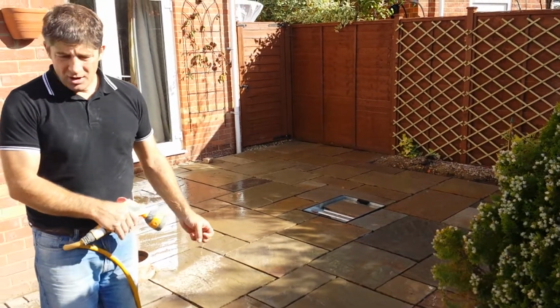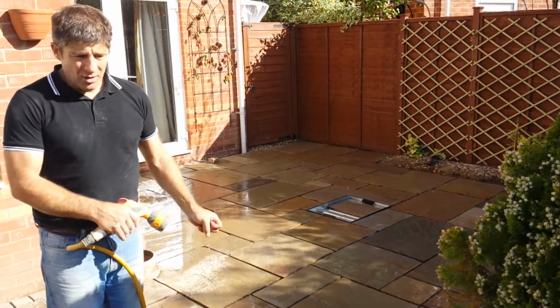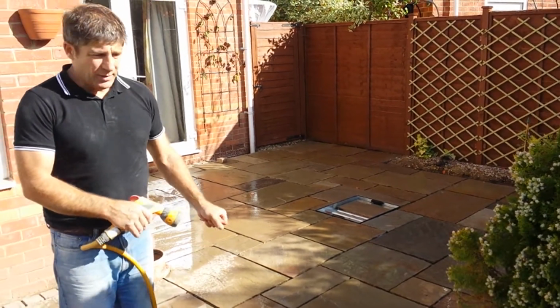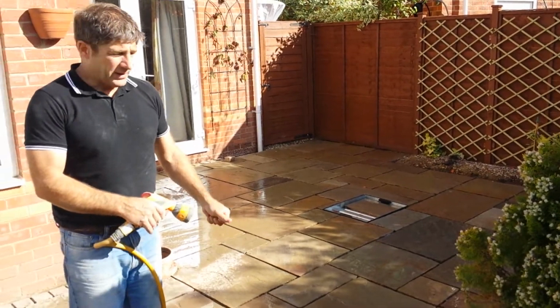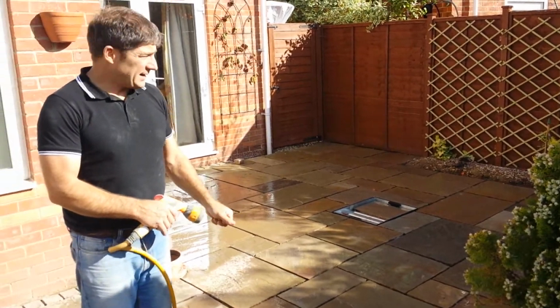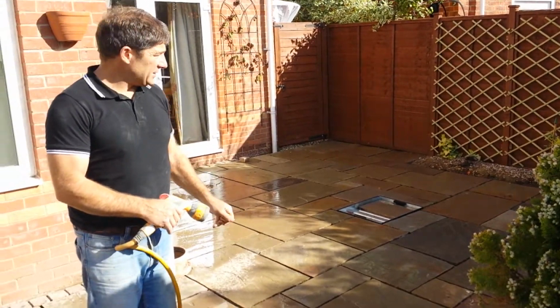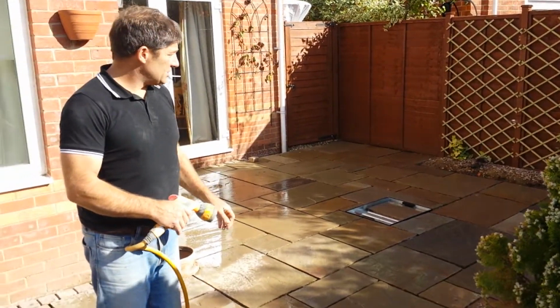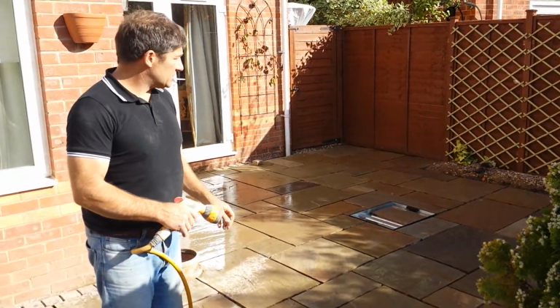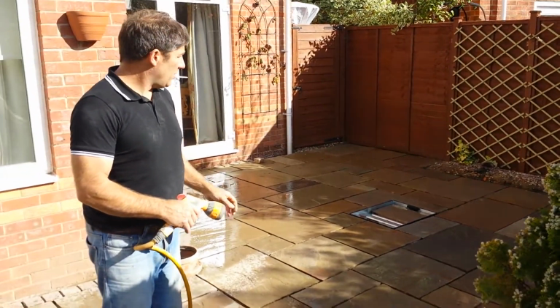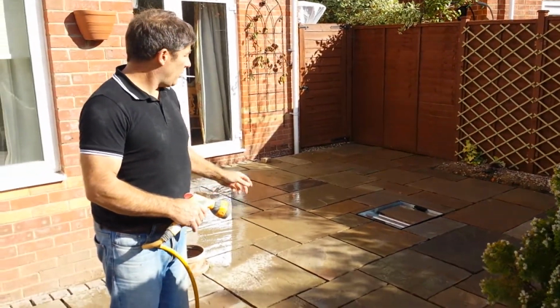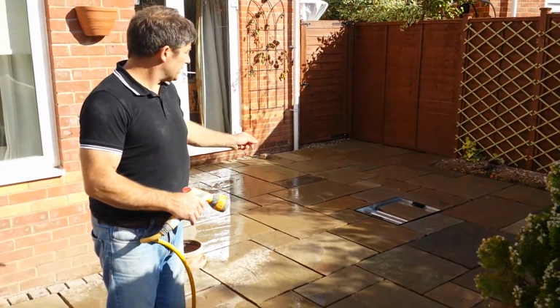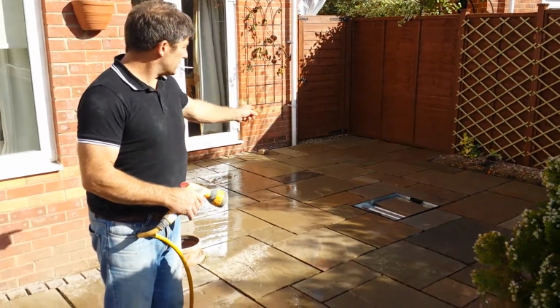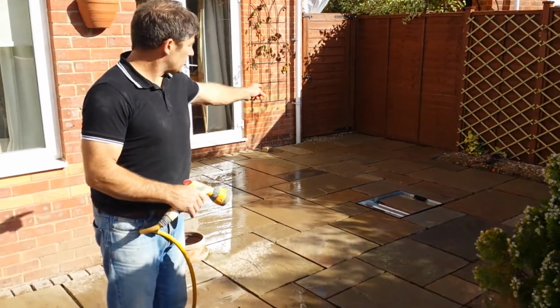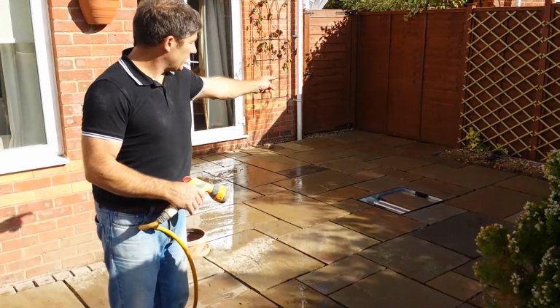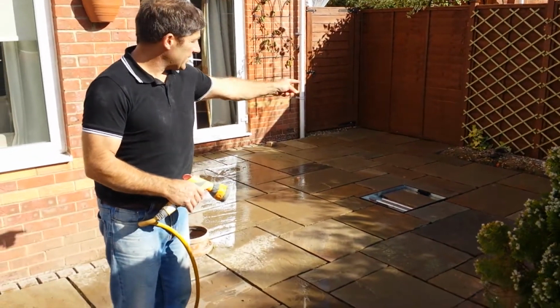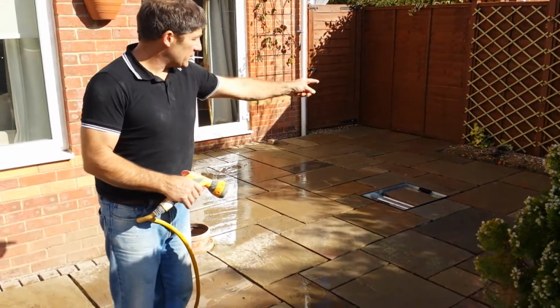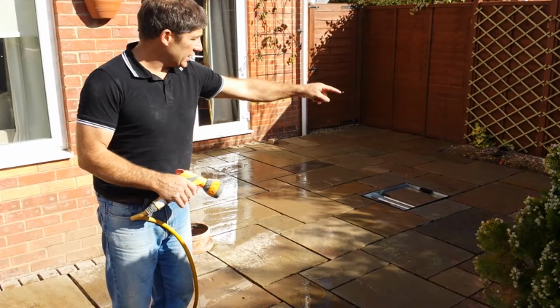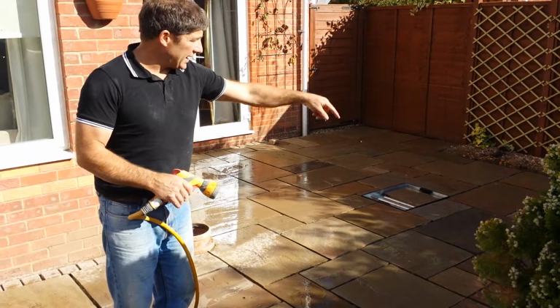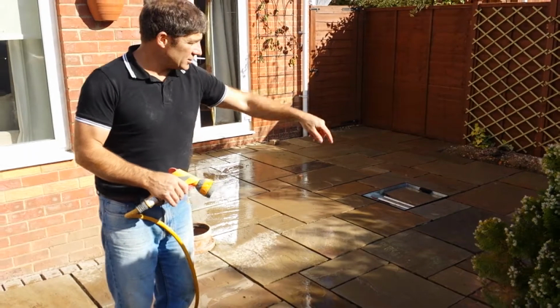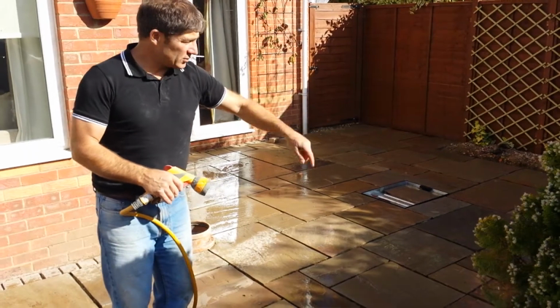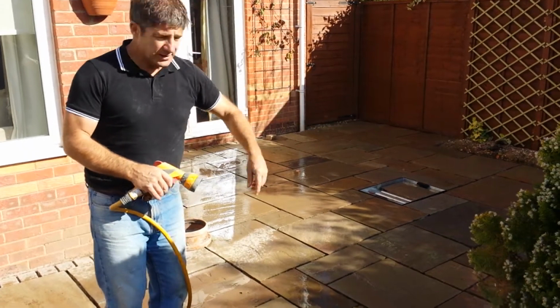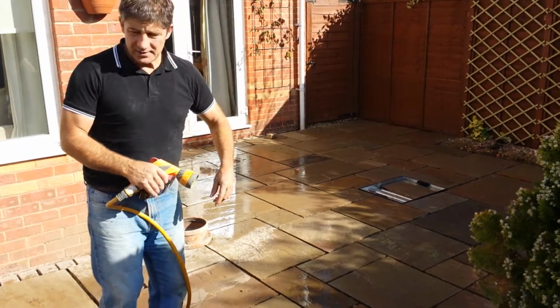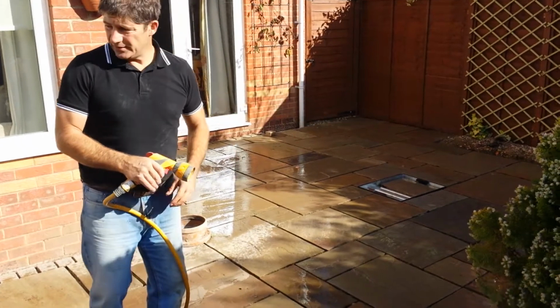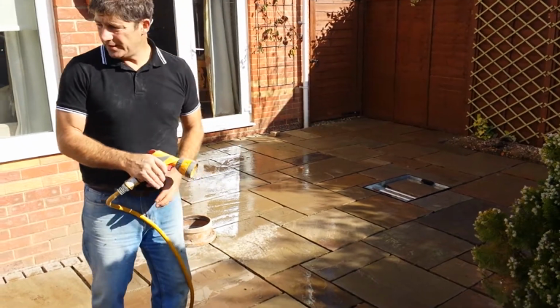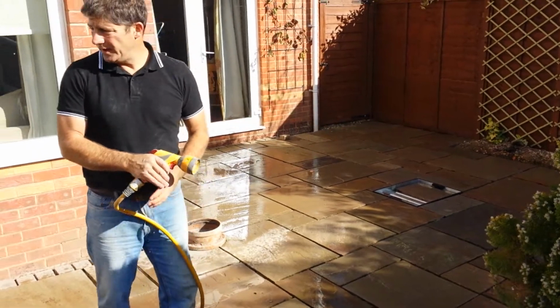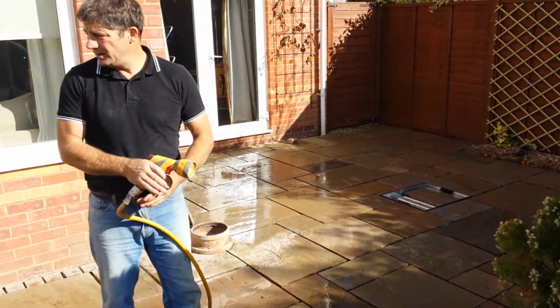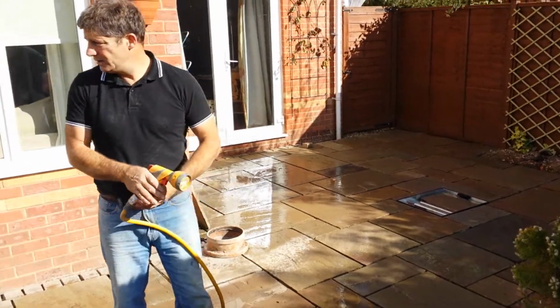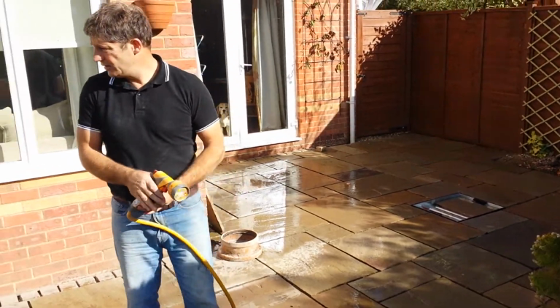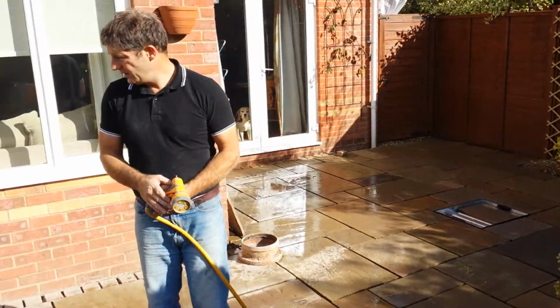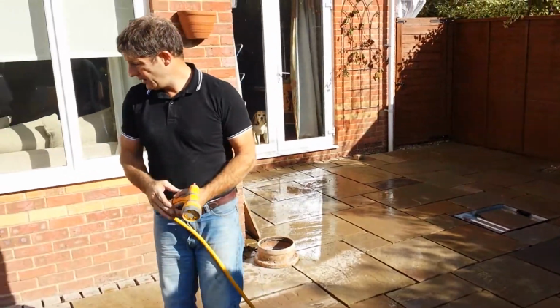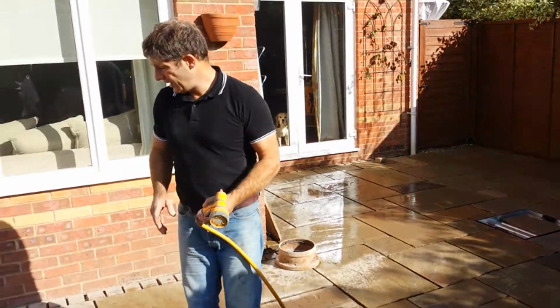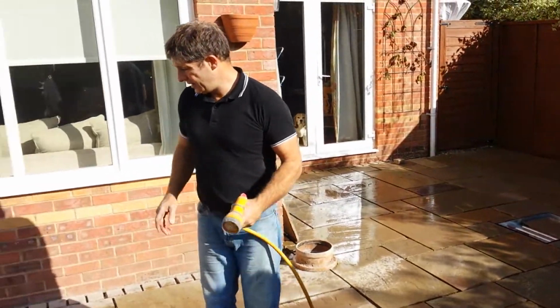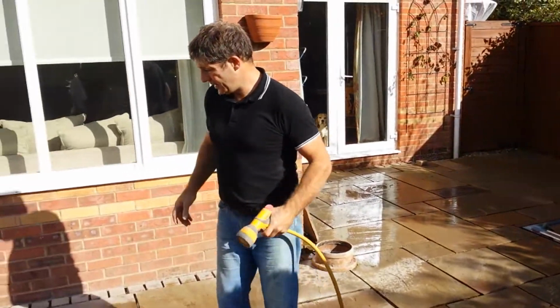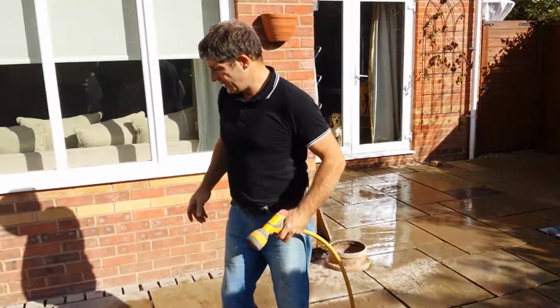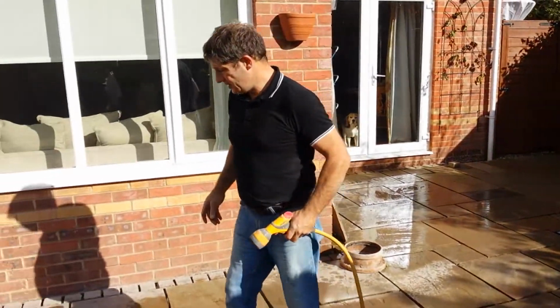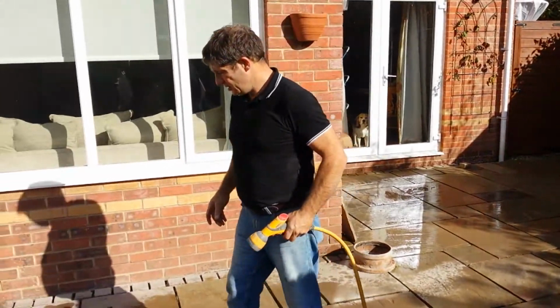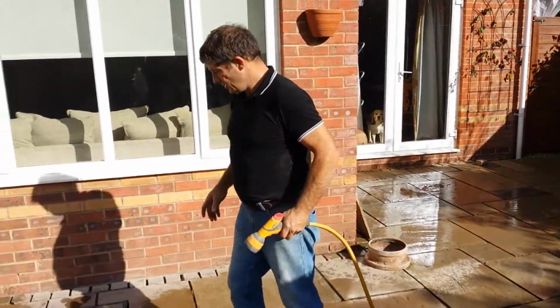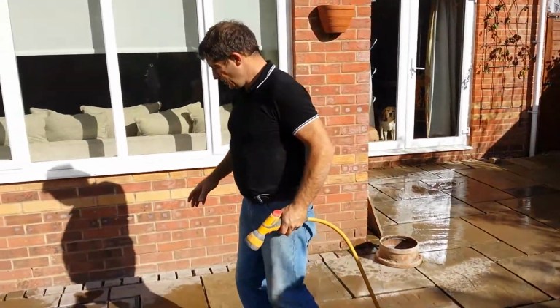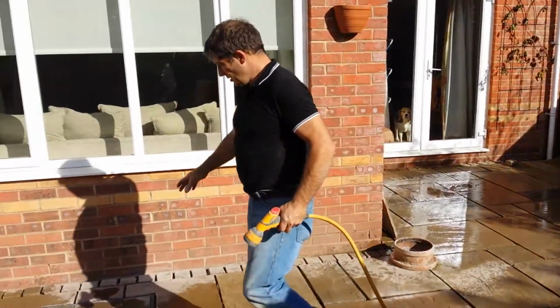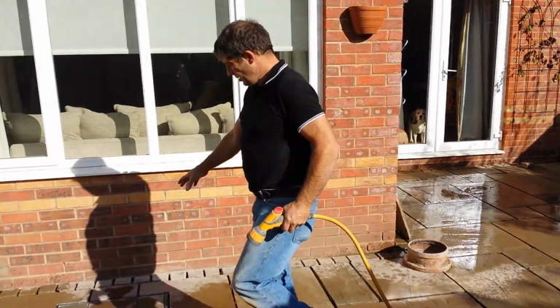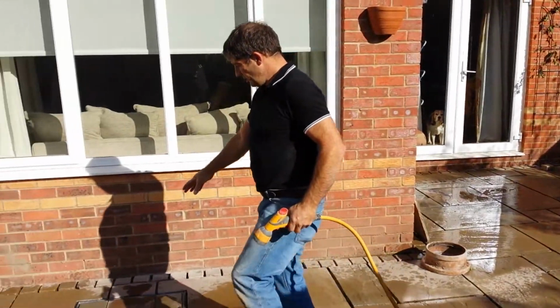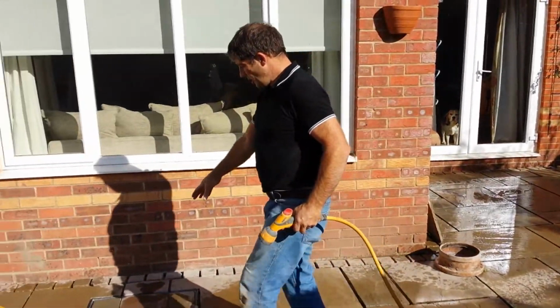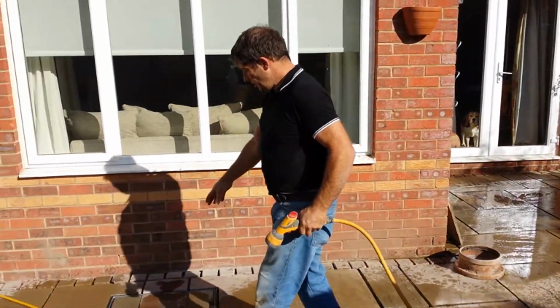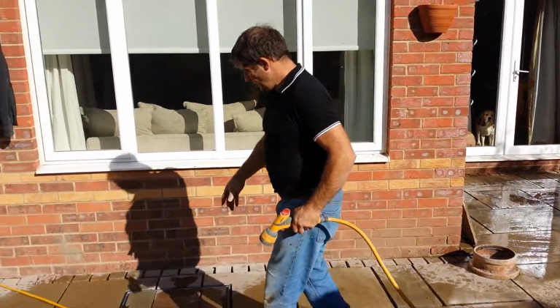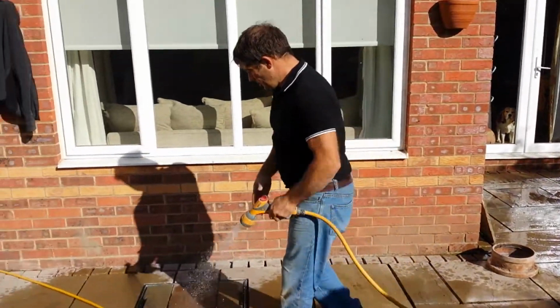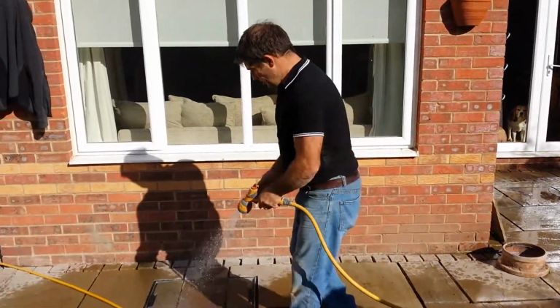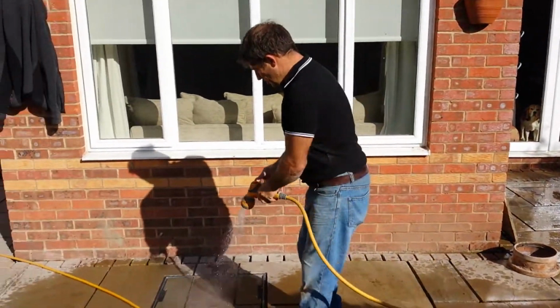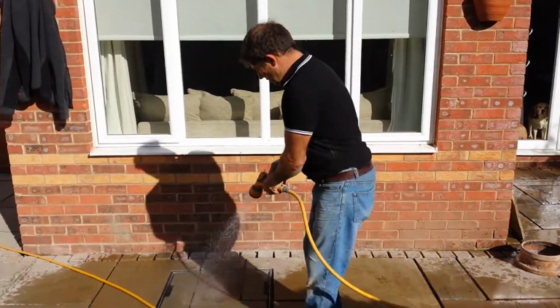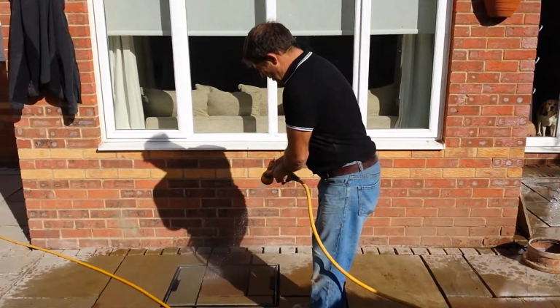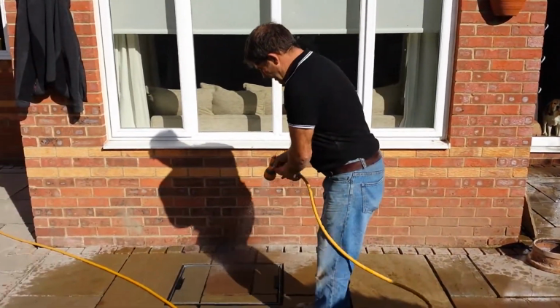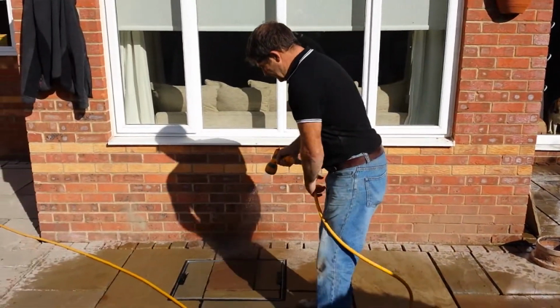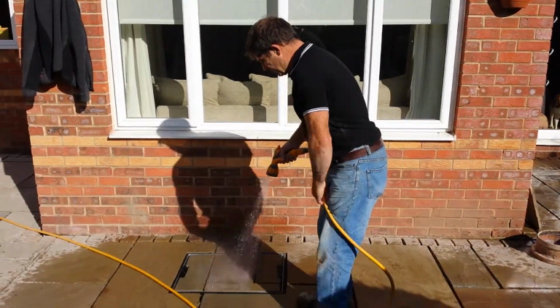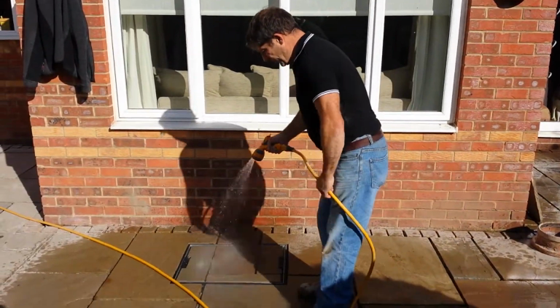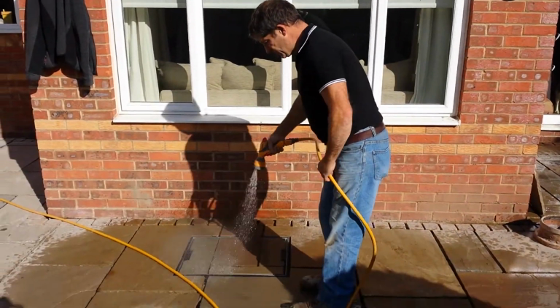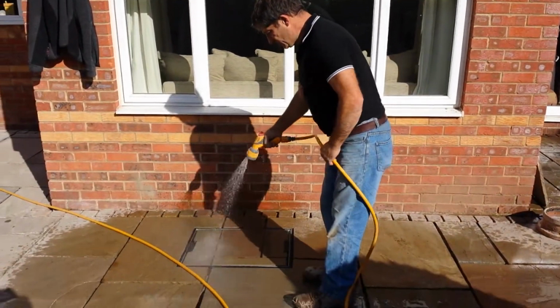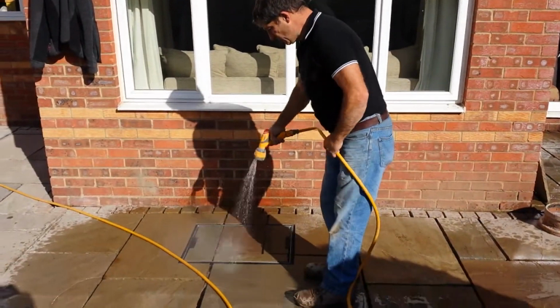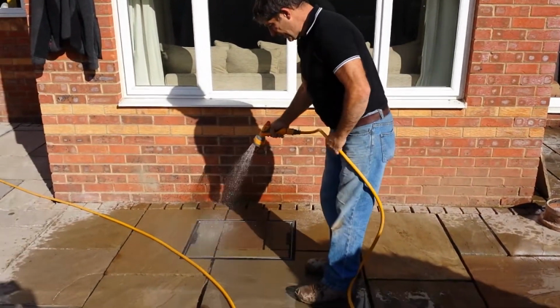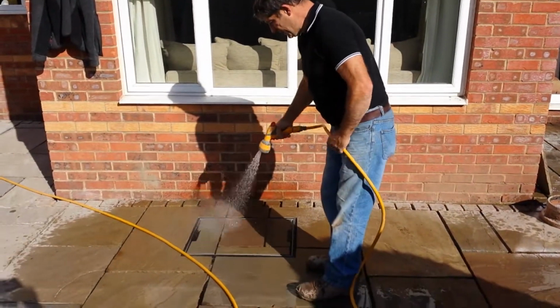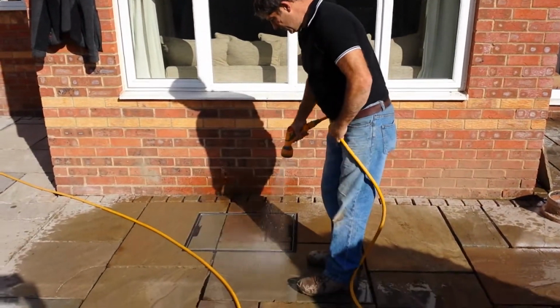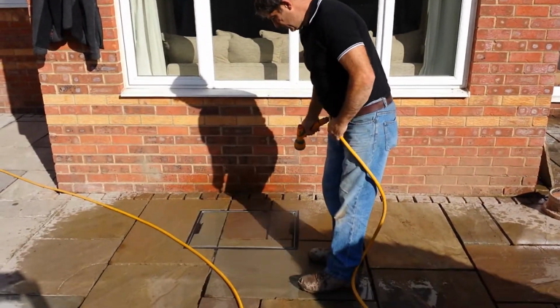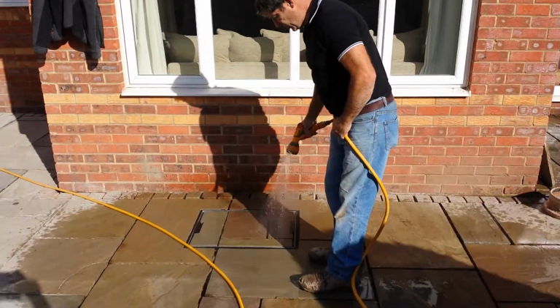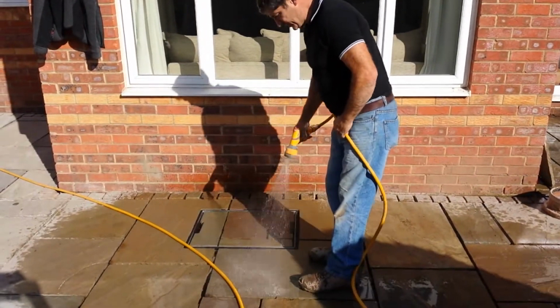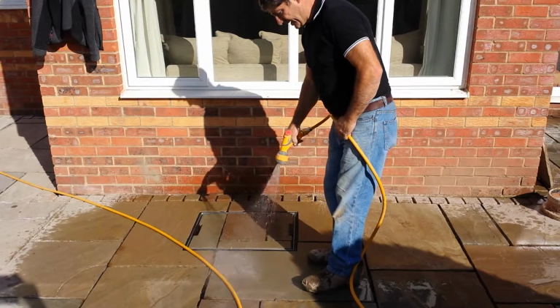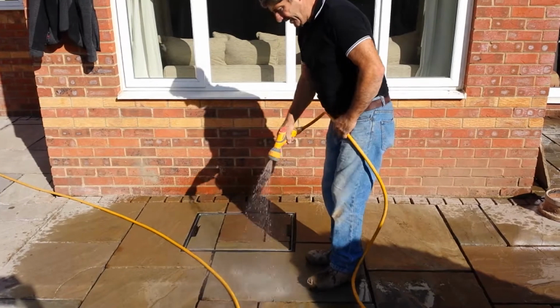The intention tomorrow is to try and get the brick edge around, as I've said, and then another inspection tray just here.